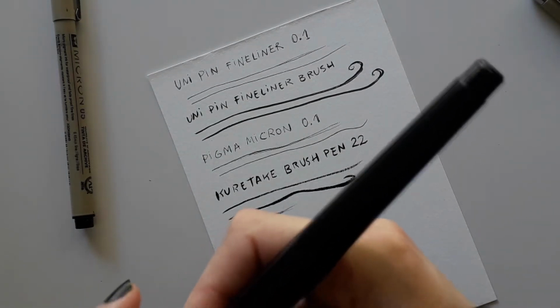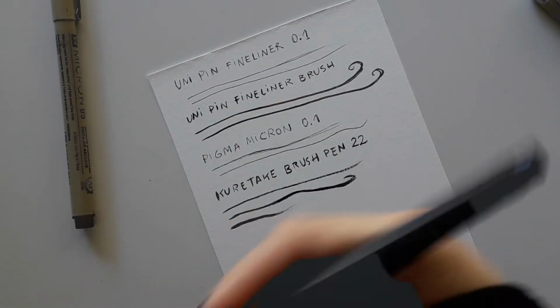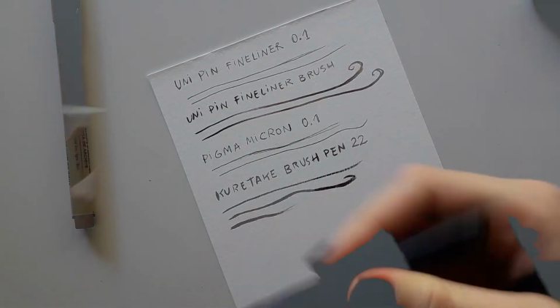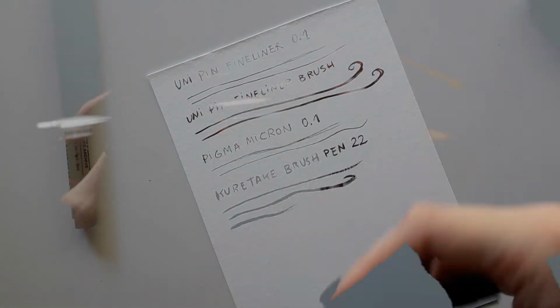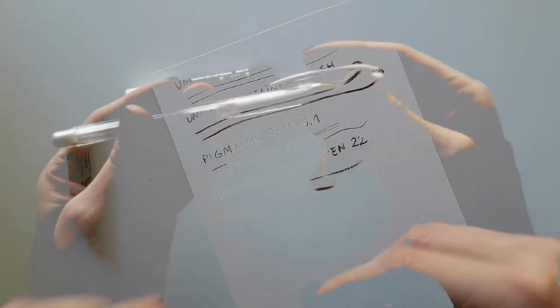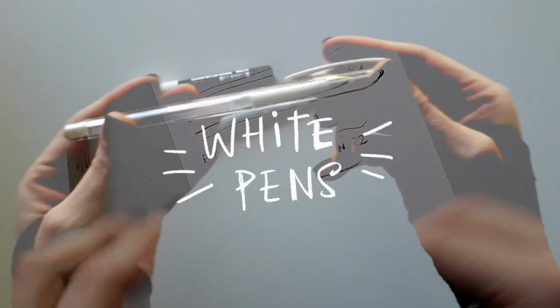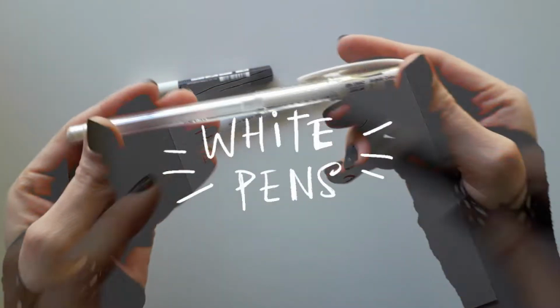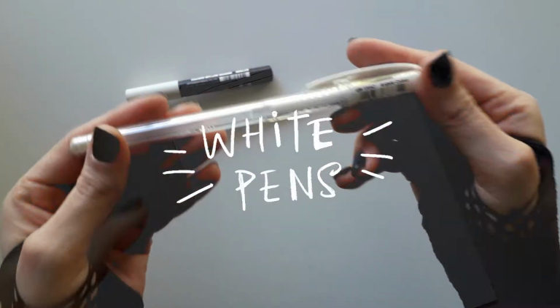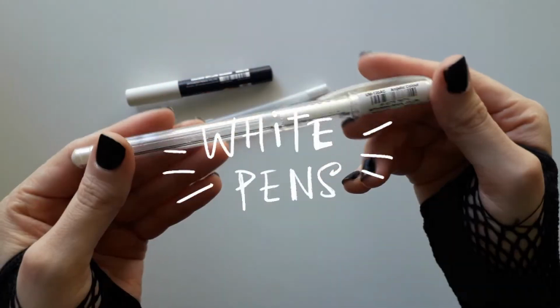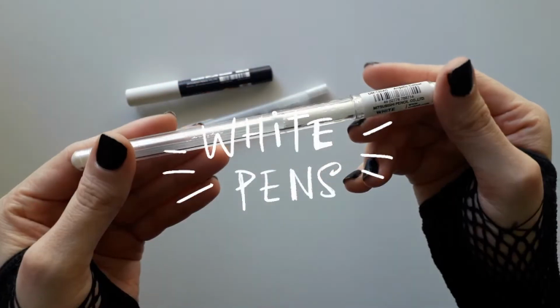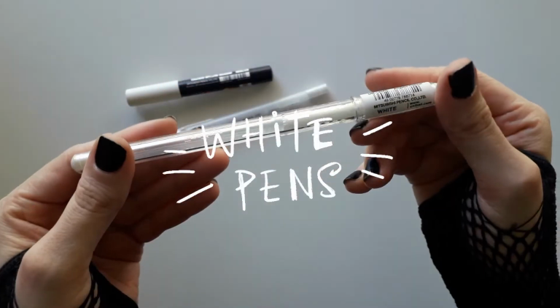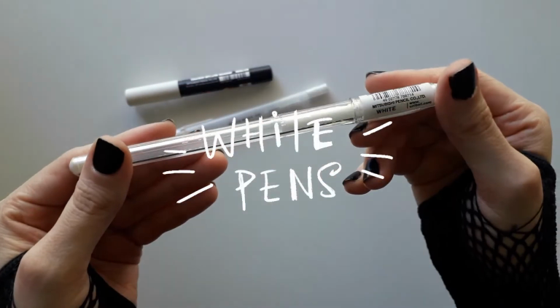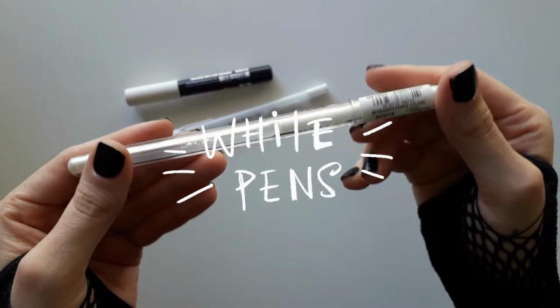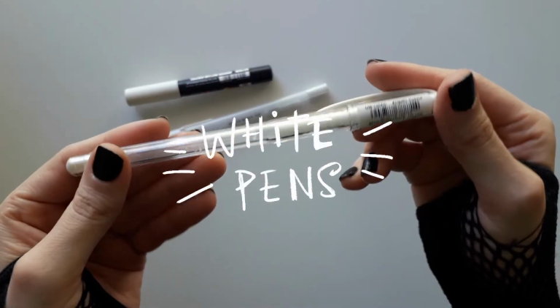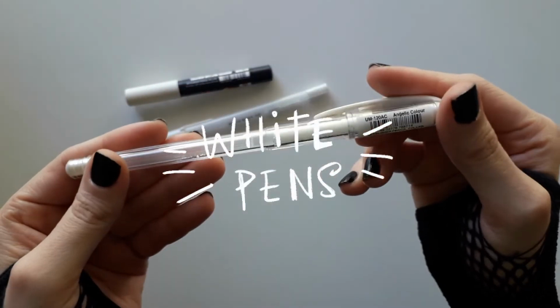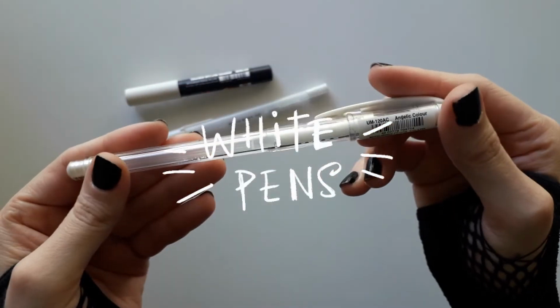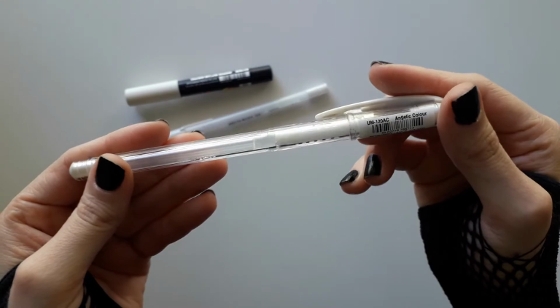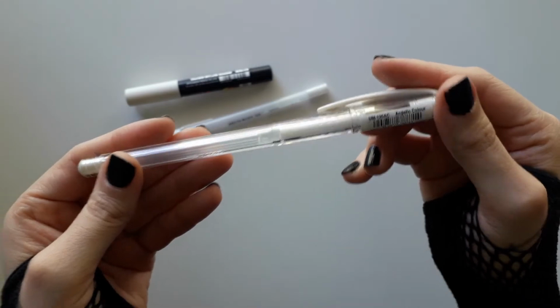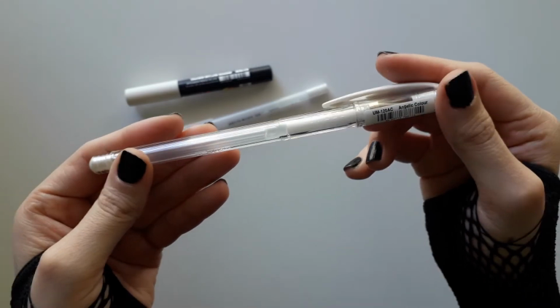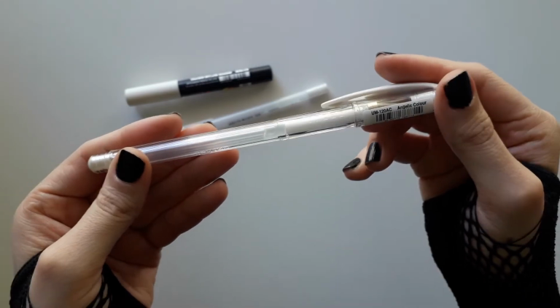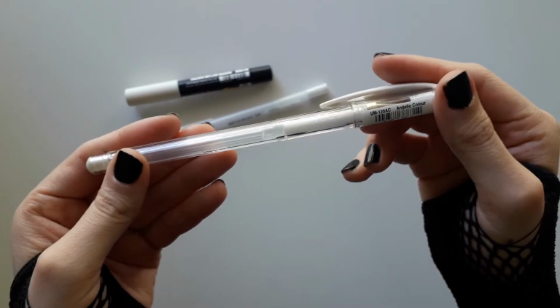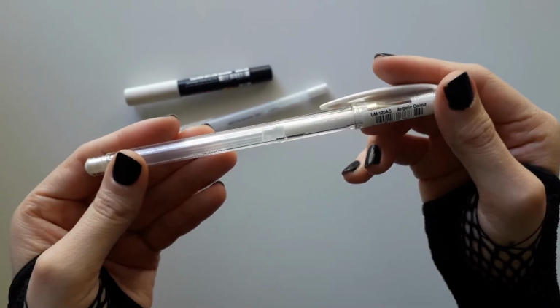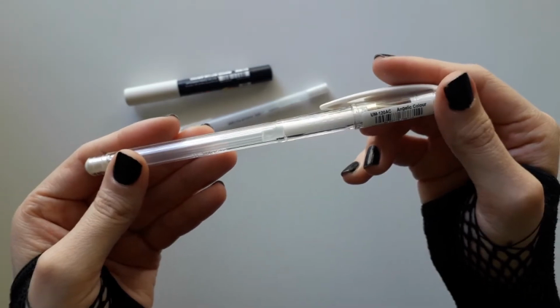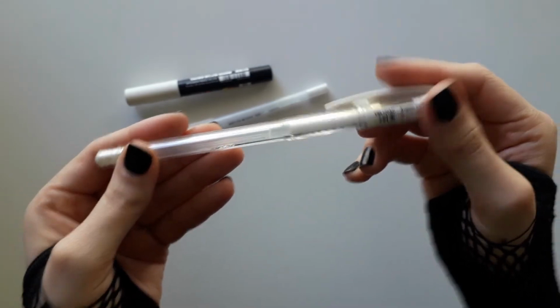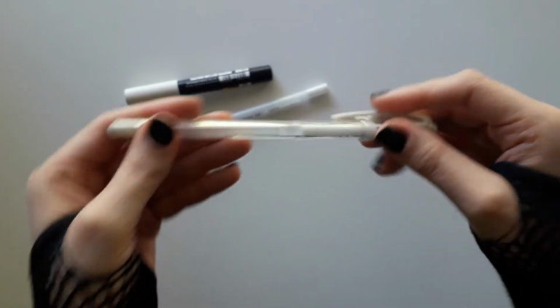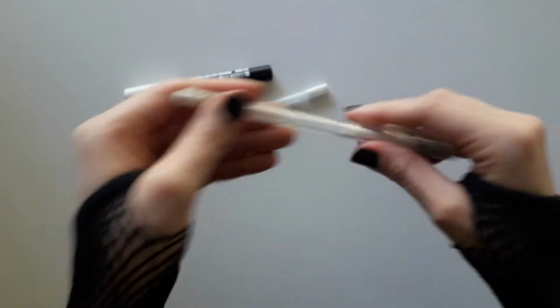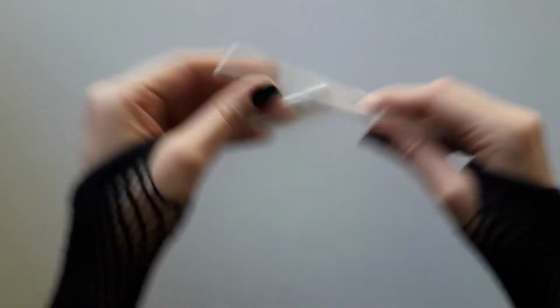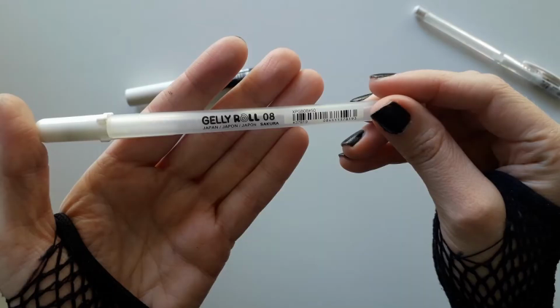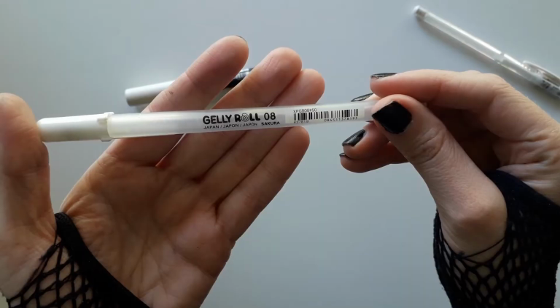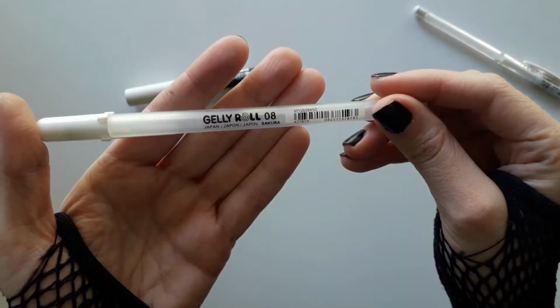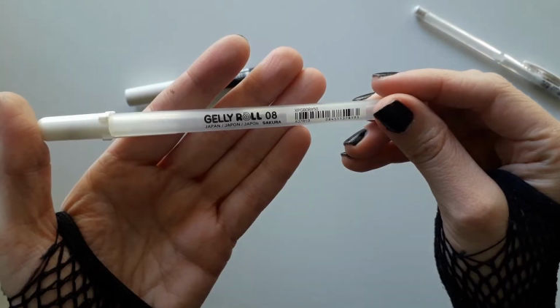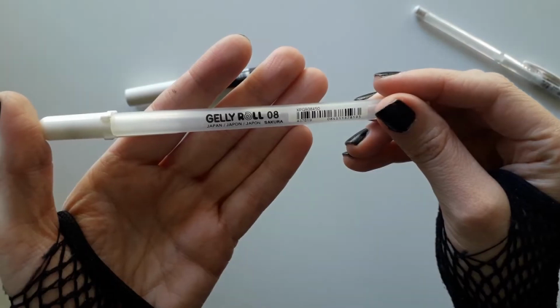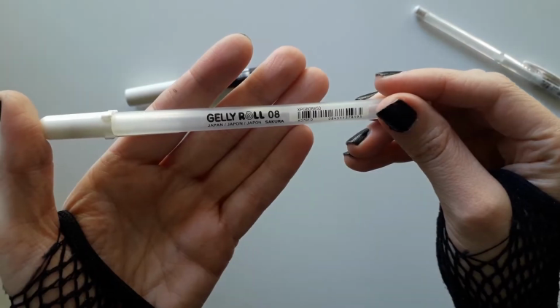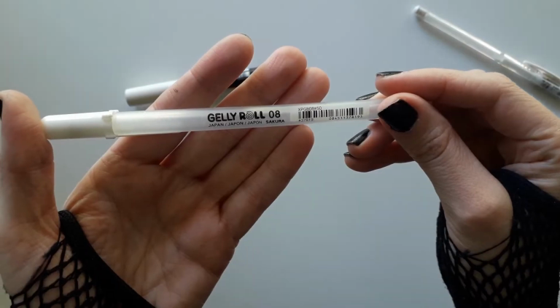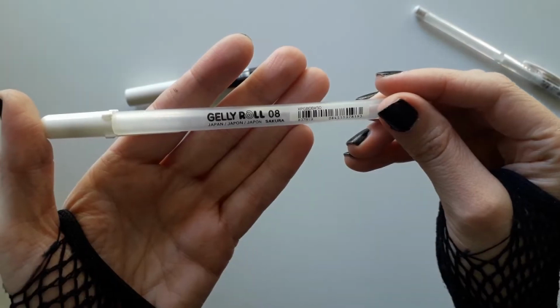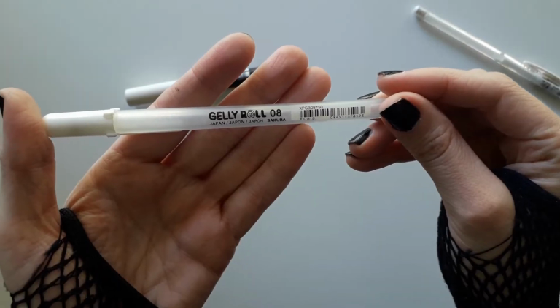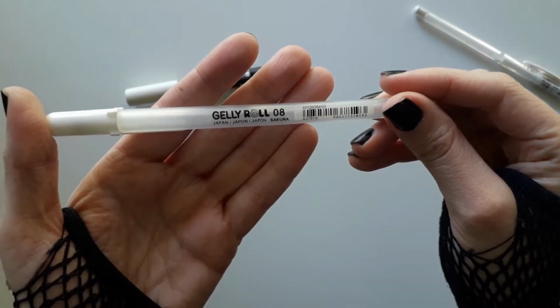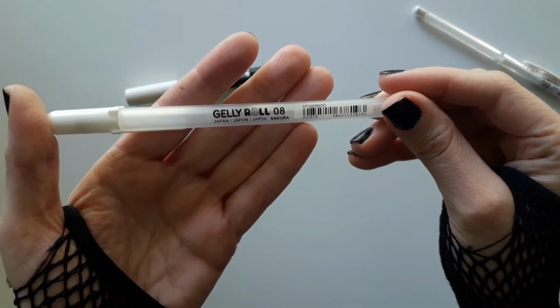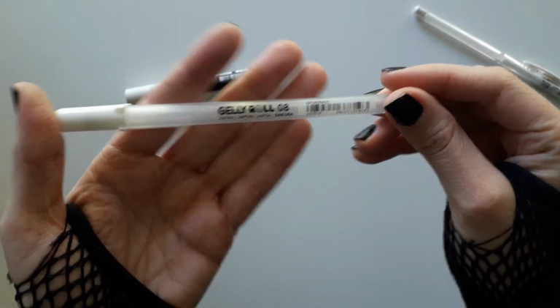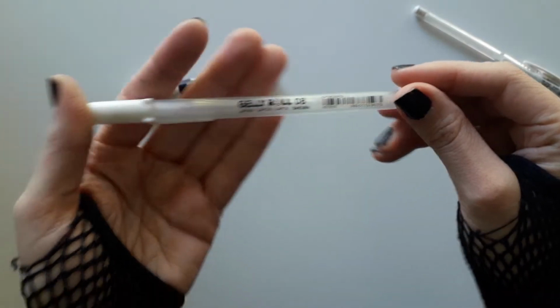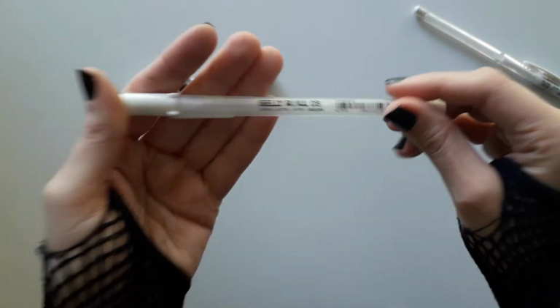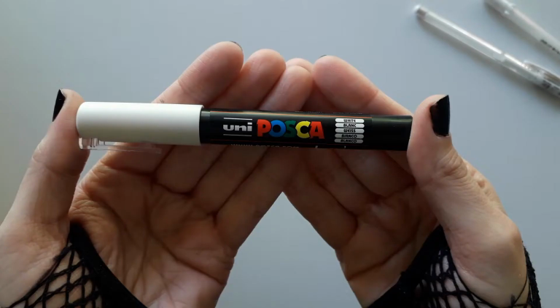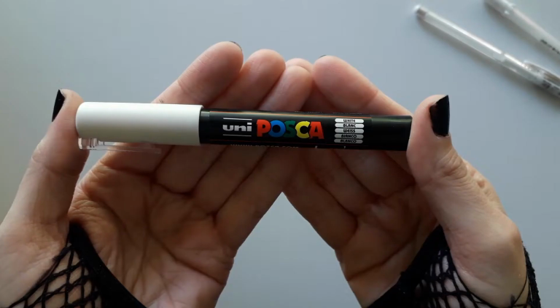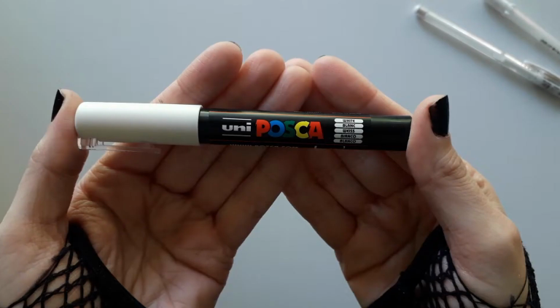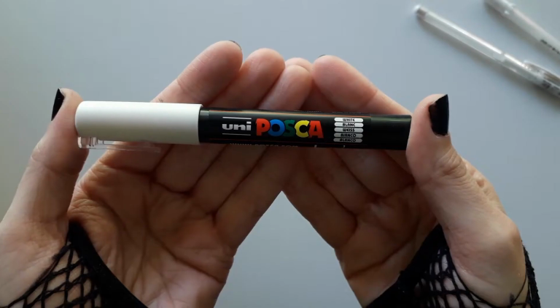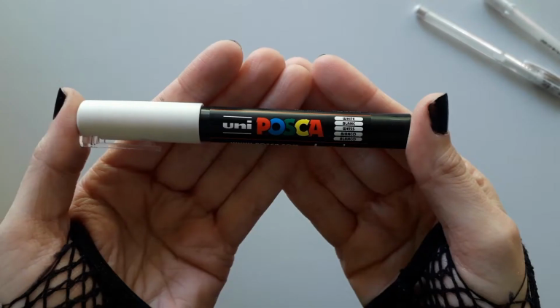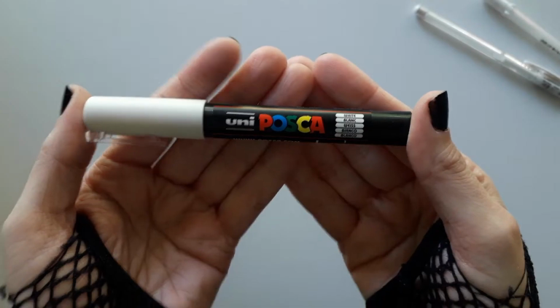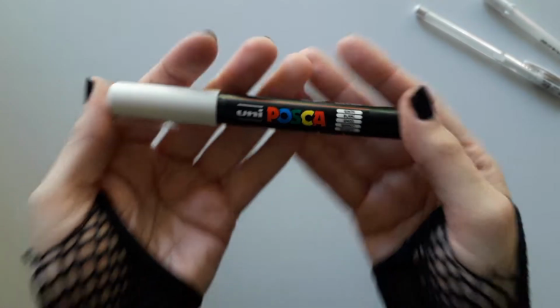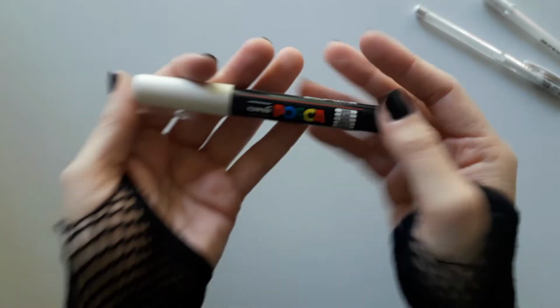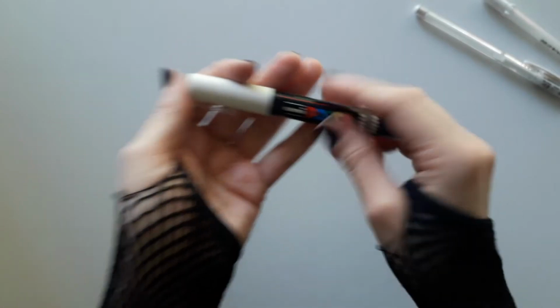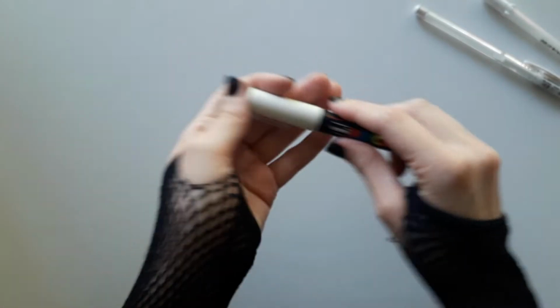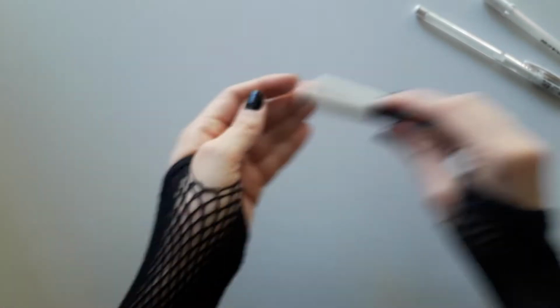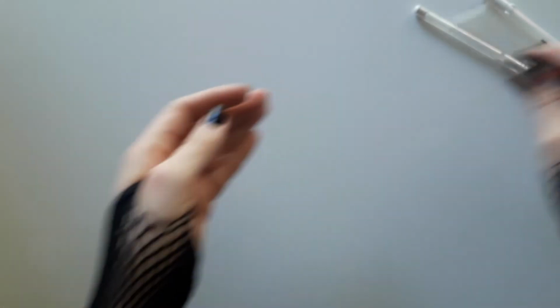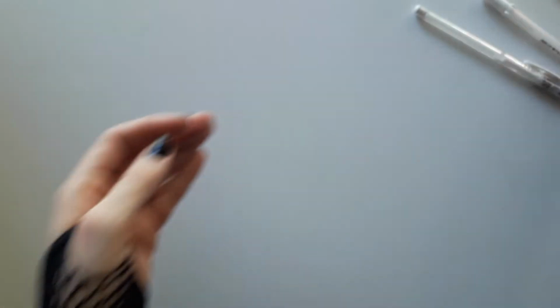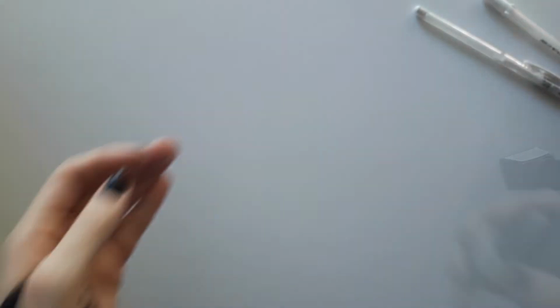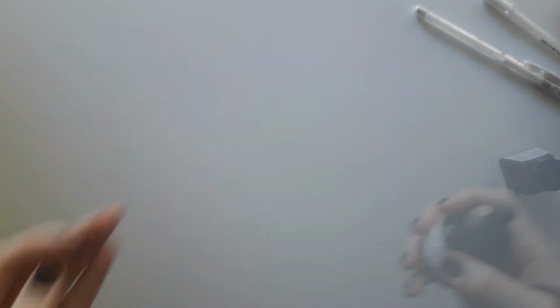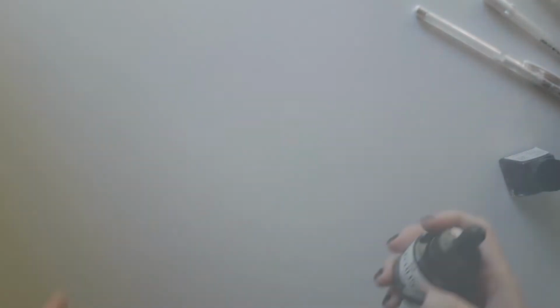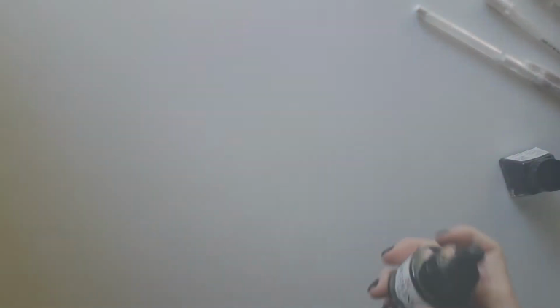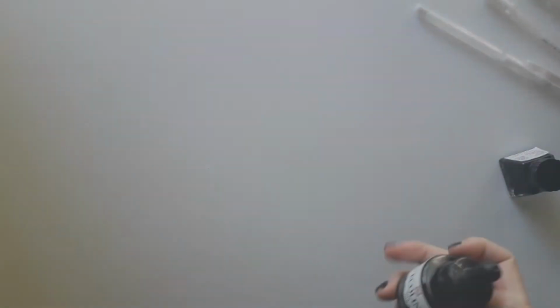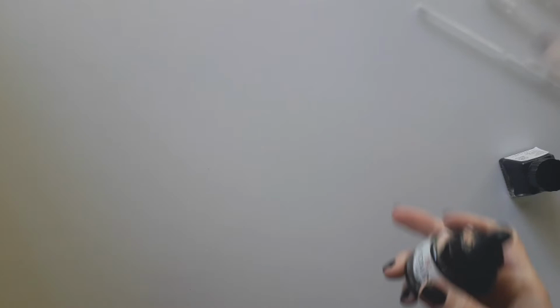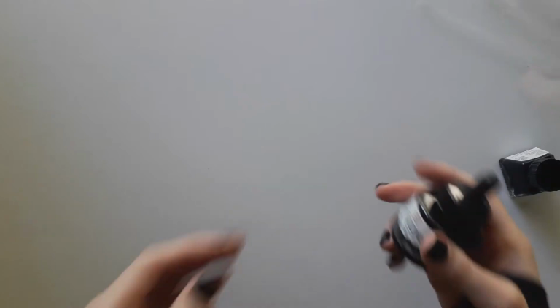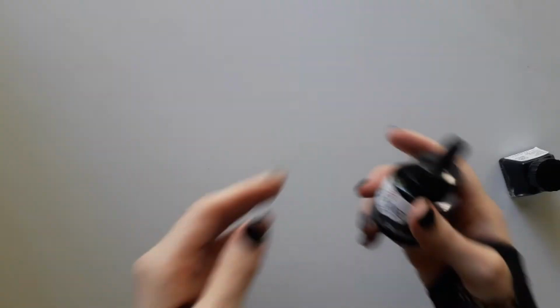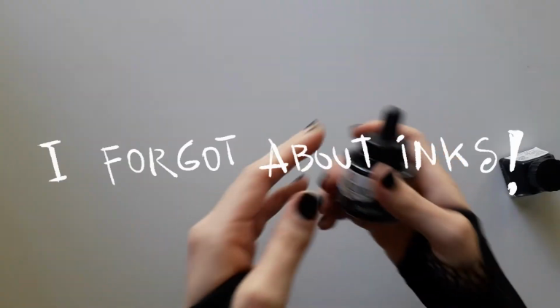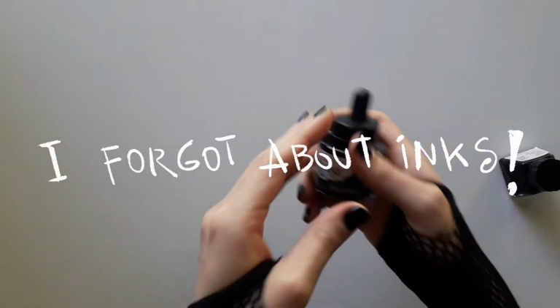For white pens, I like Uniball Signo, Sakura Gelly Roll, and the well-known Posca pens.